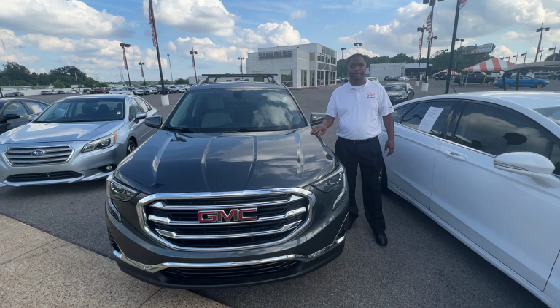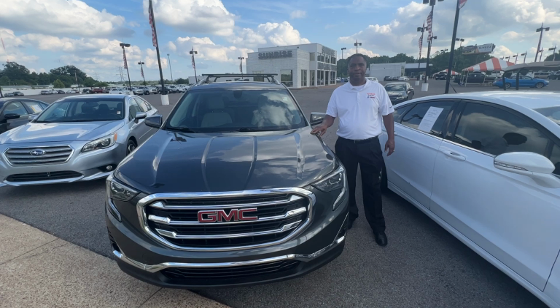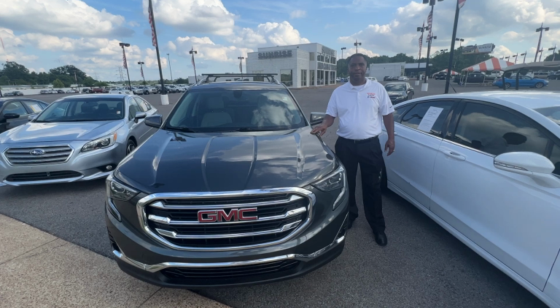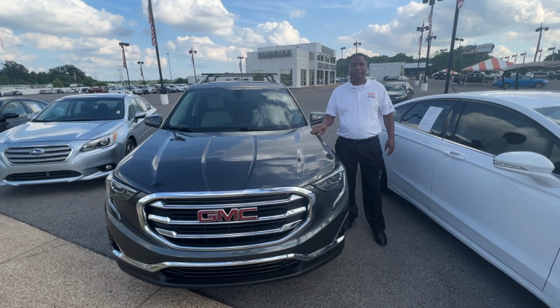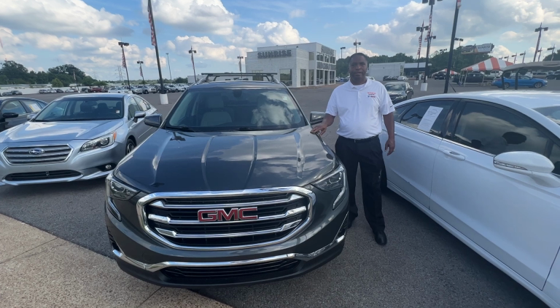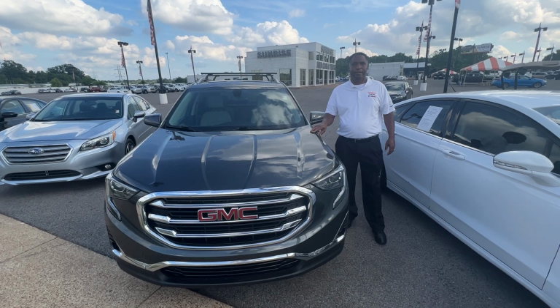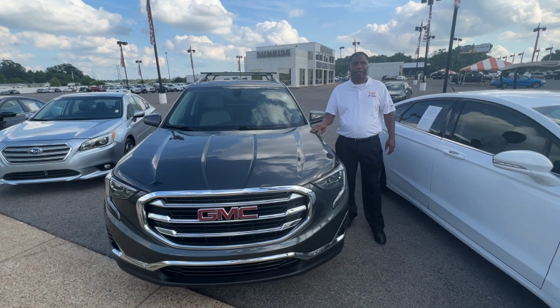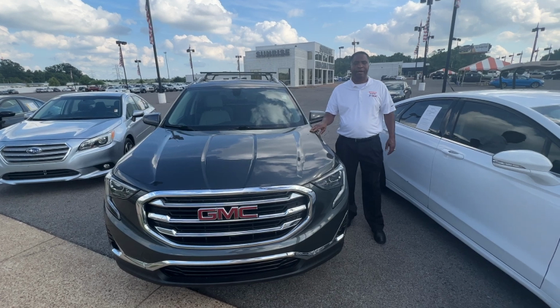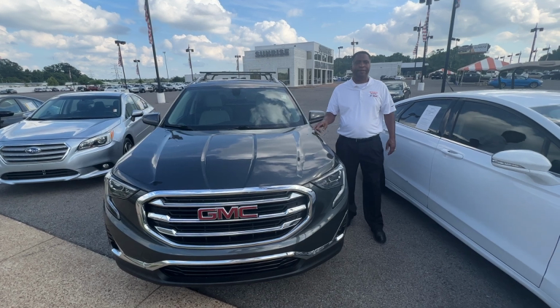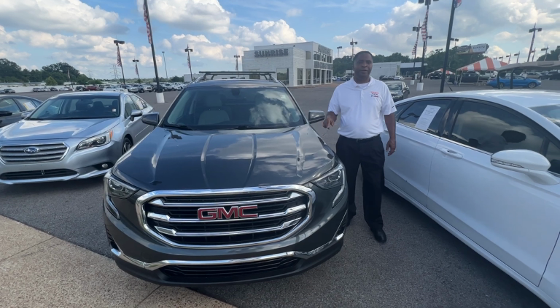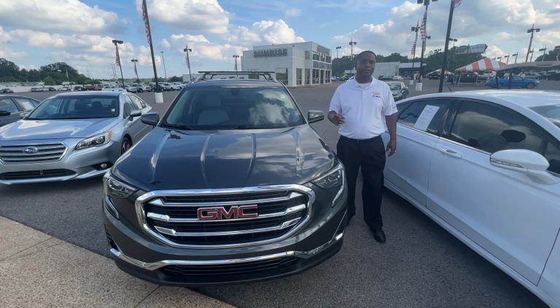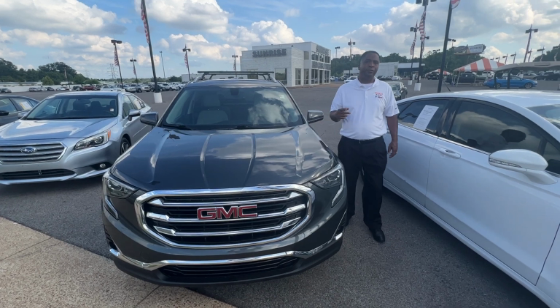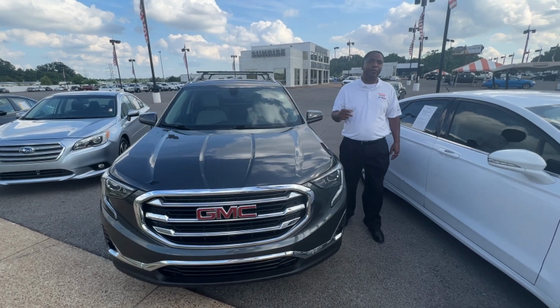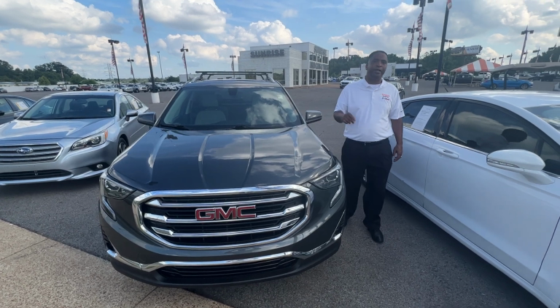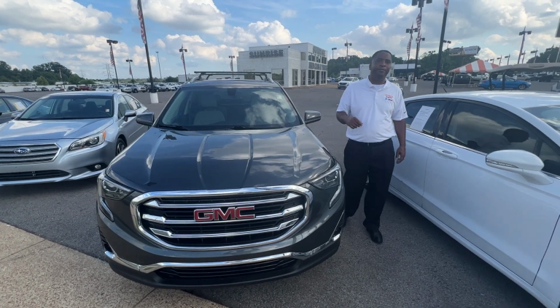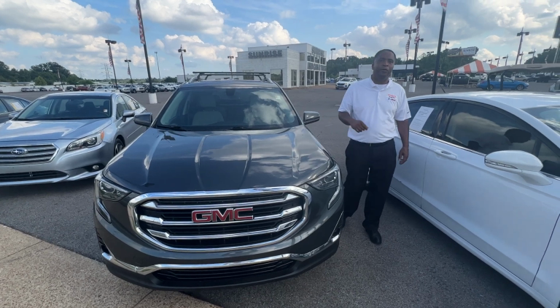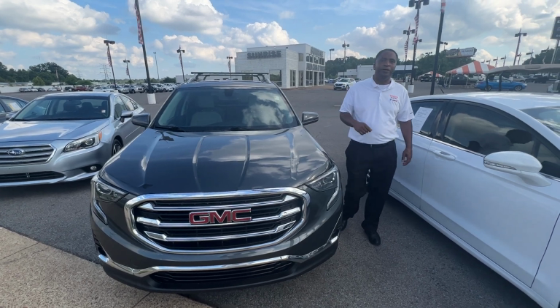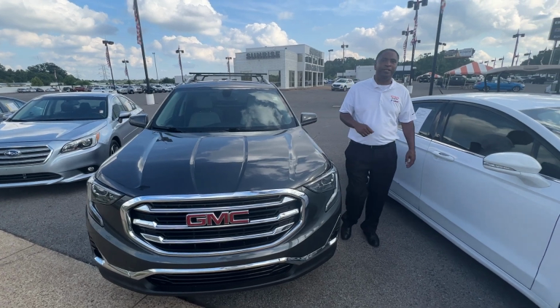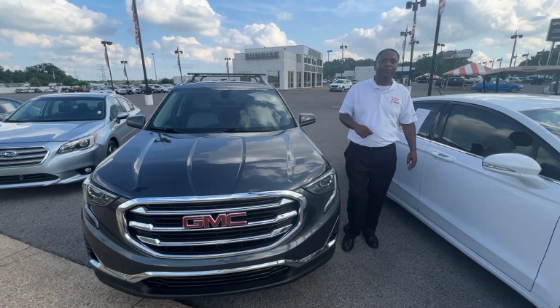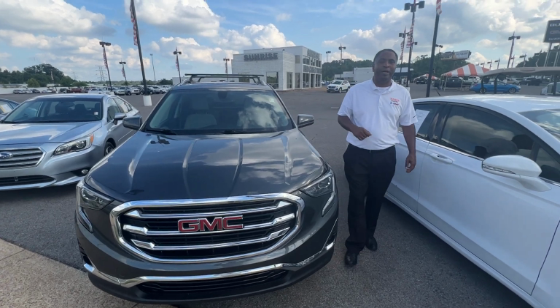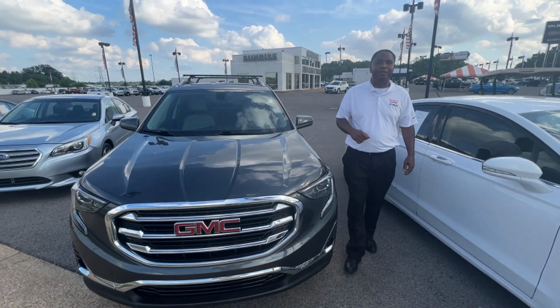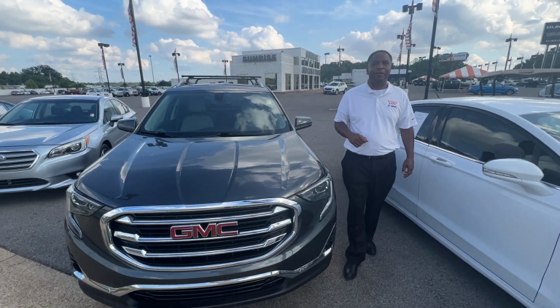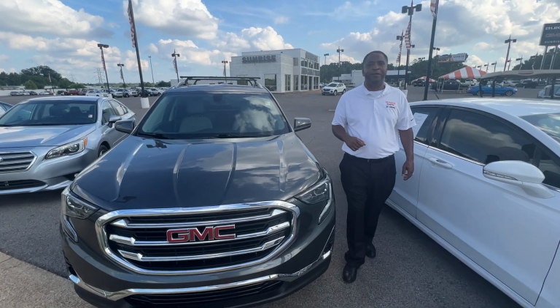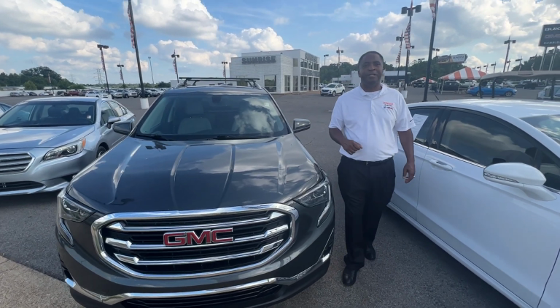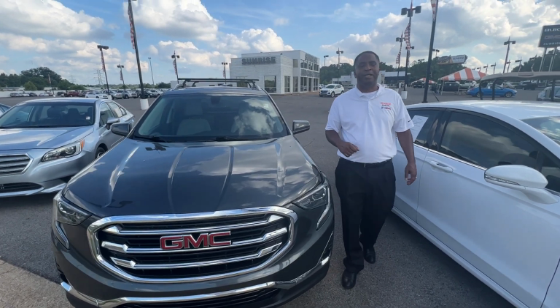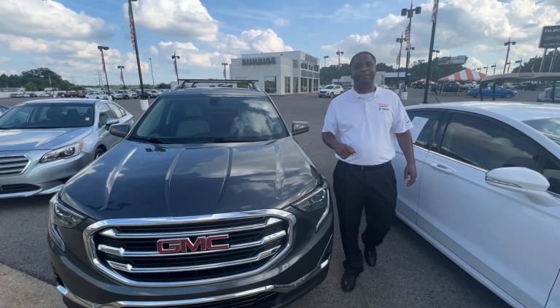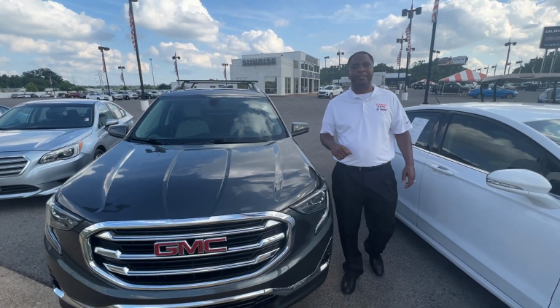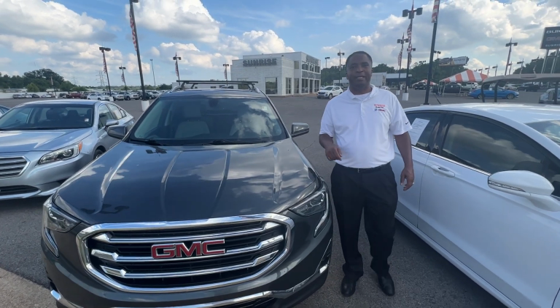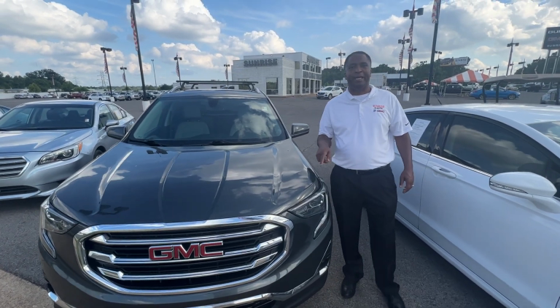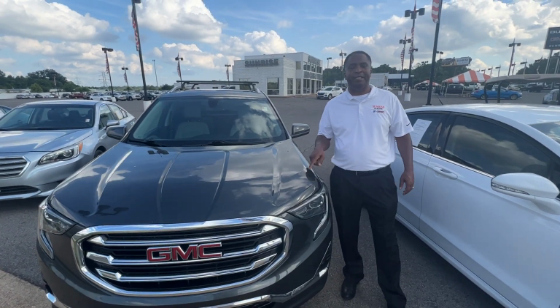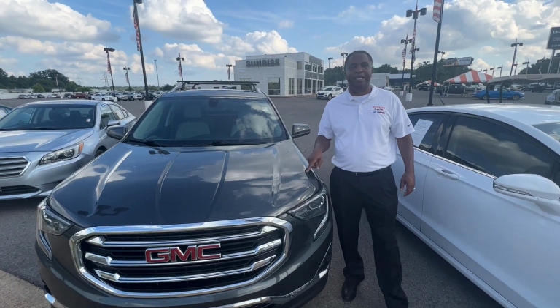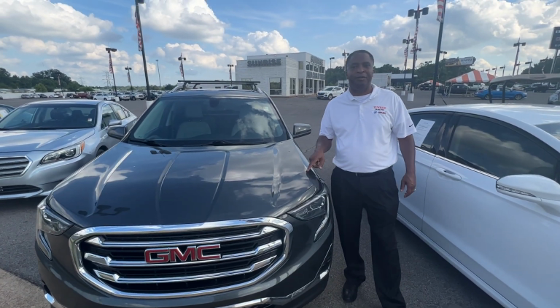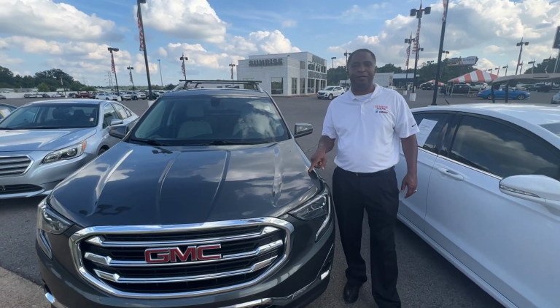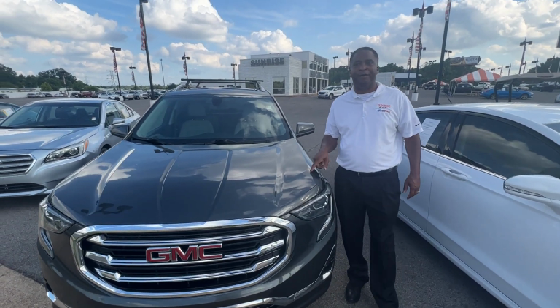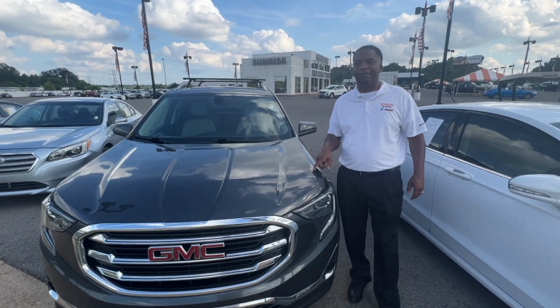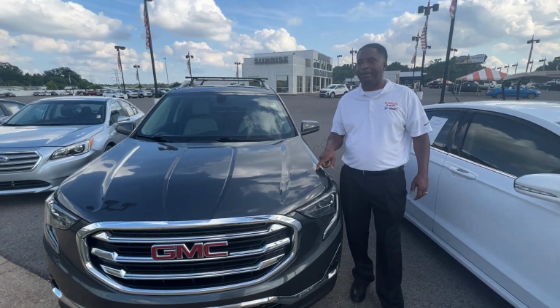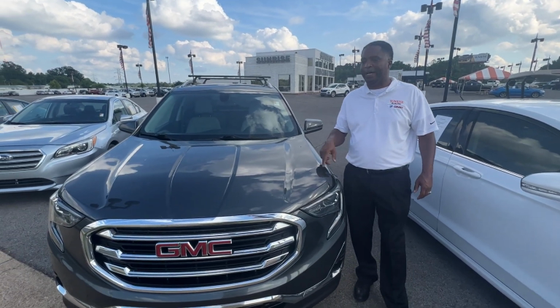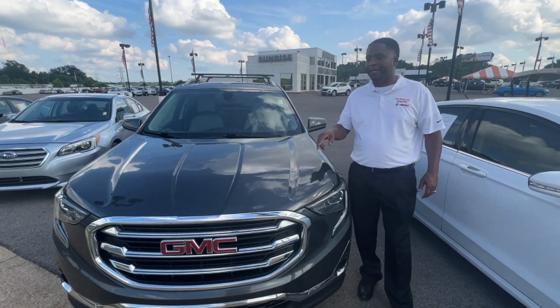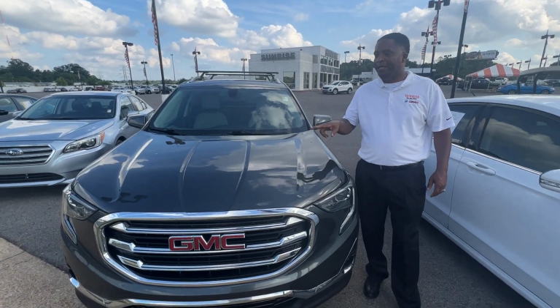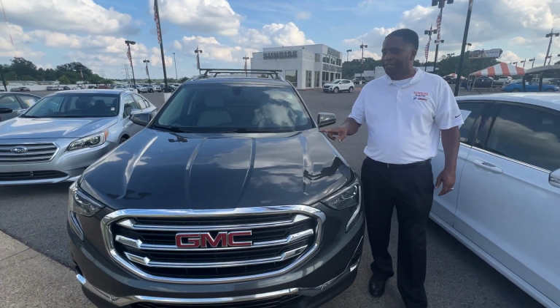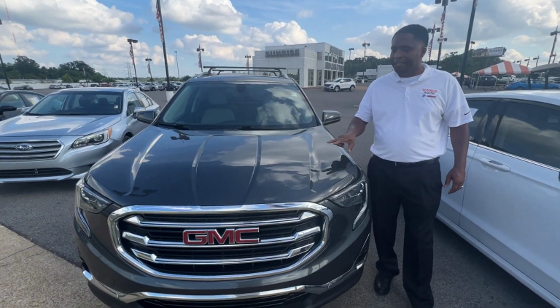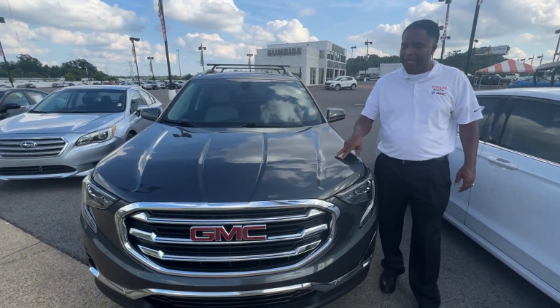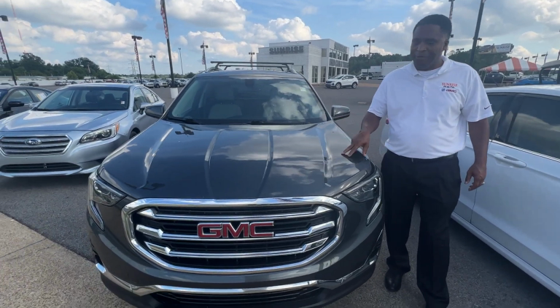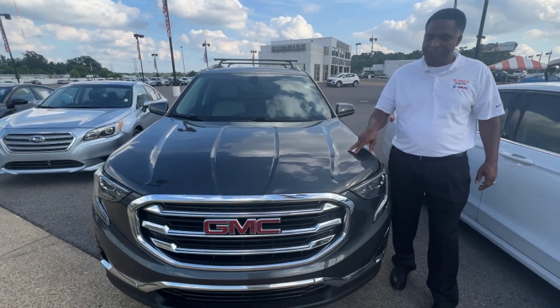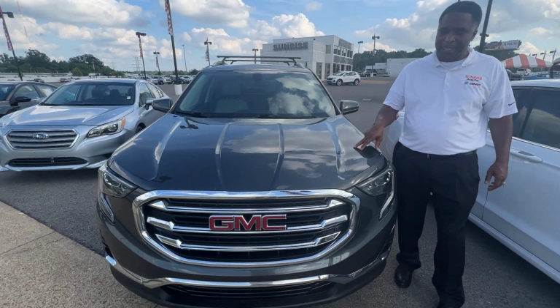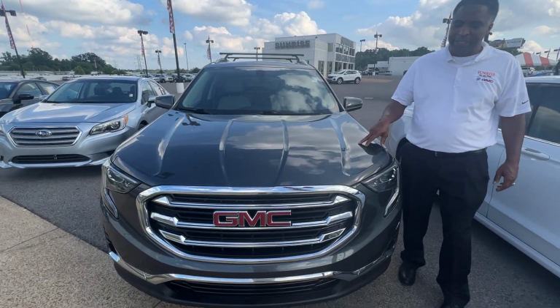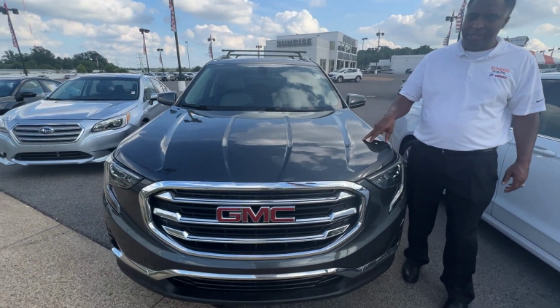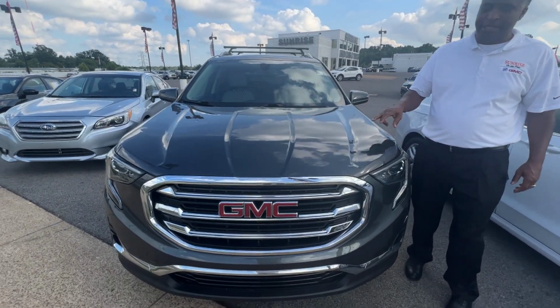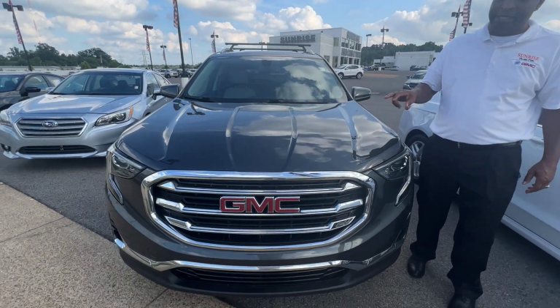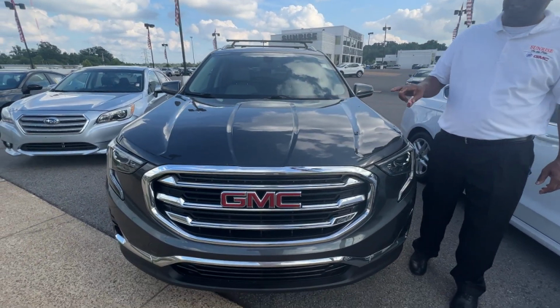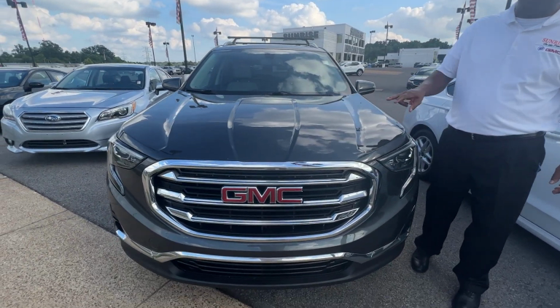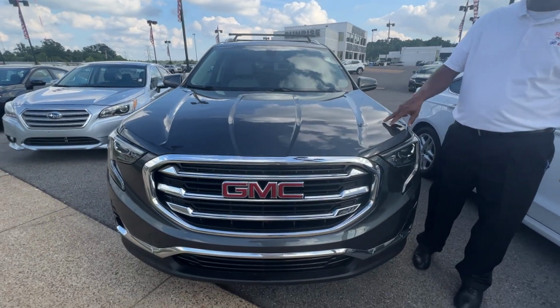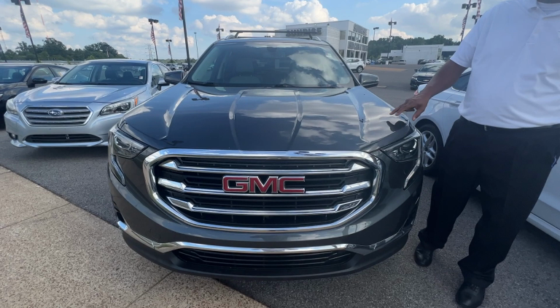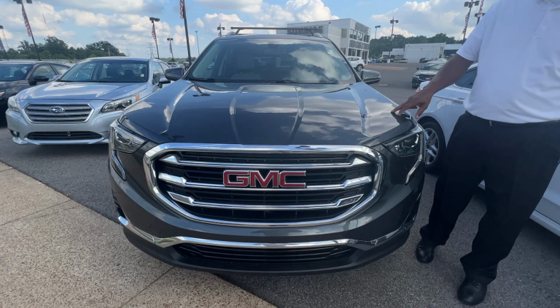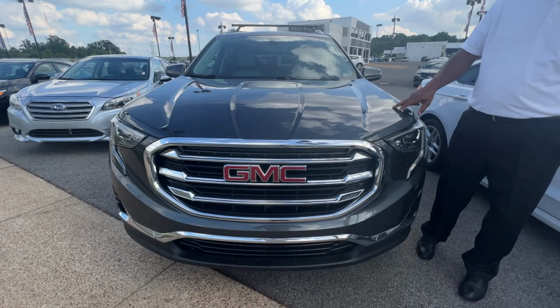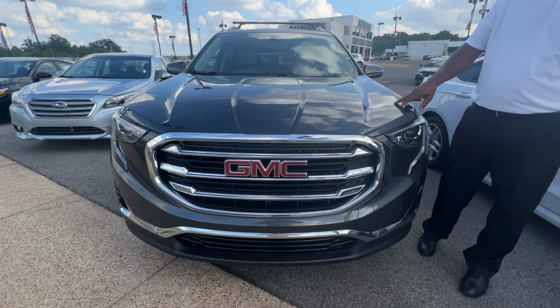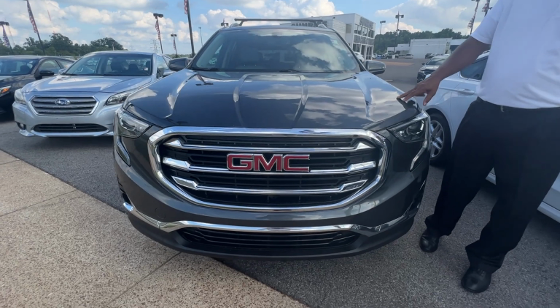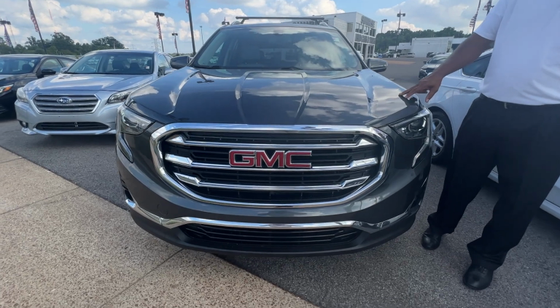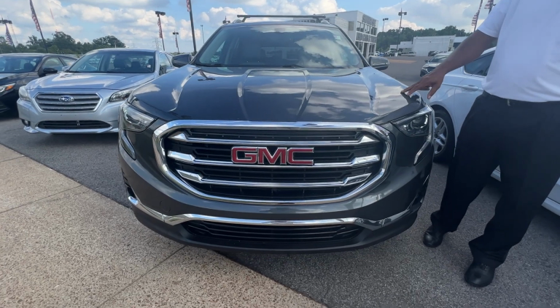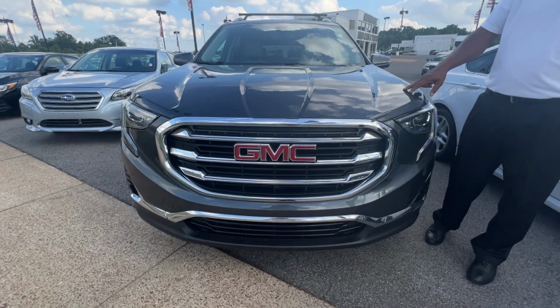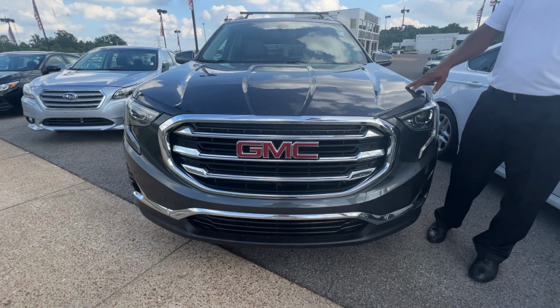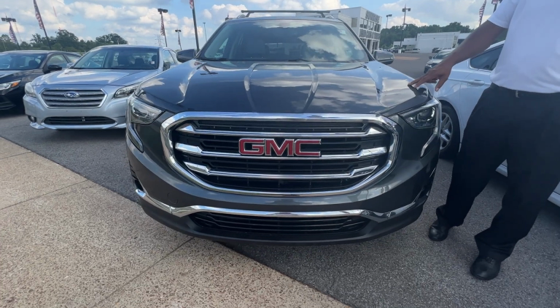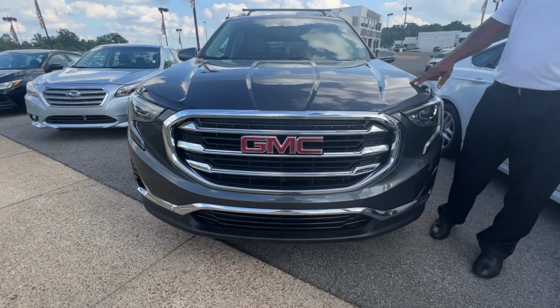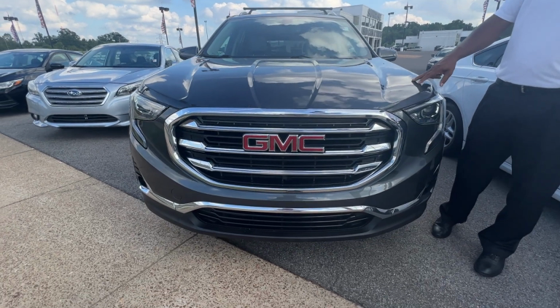Hey folks, this is Randy Boyd, Sunrise Beard GMC 1800. Today we're taking a look at this 2018 SLT.